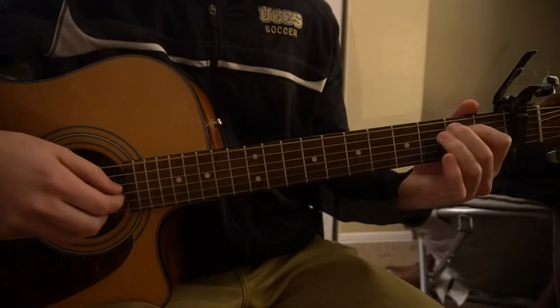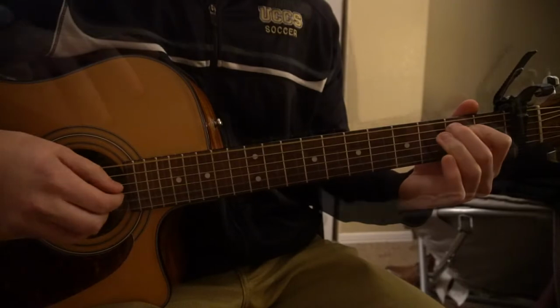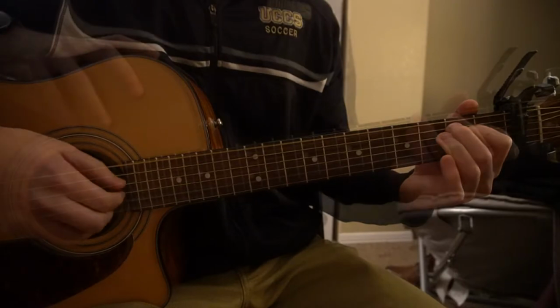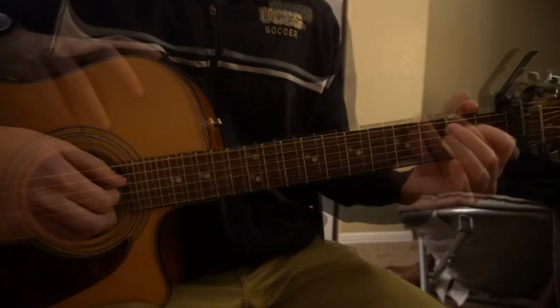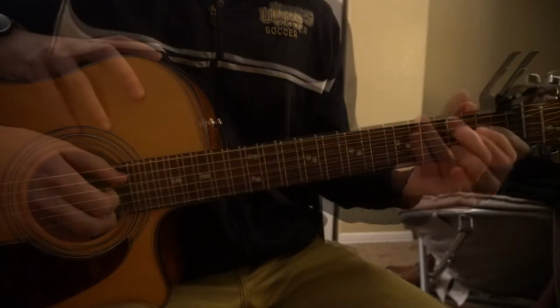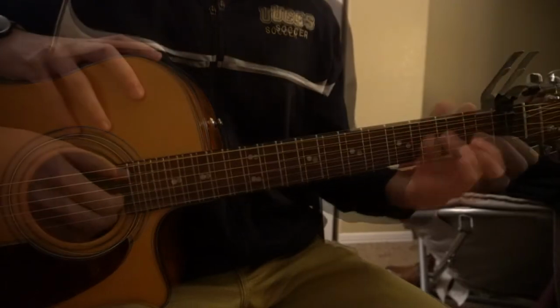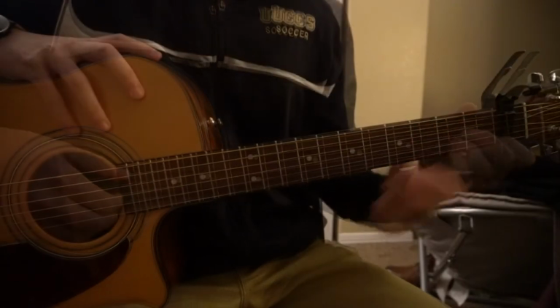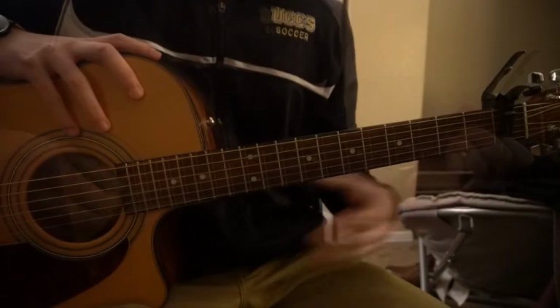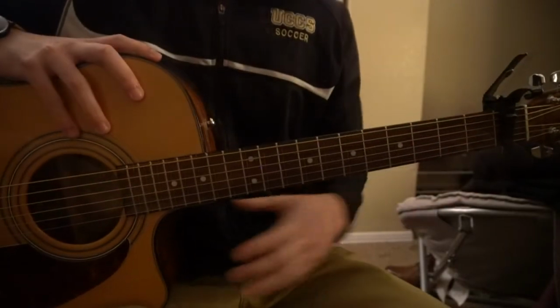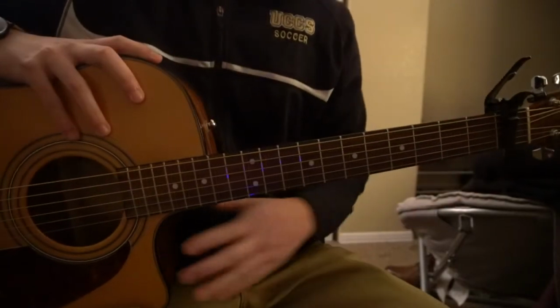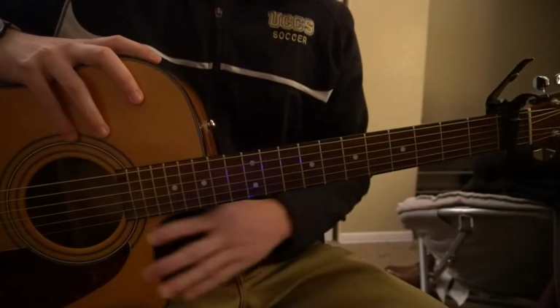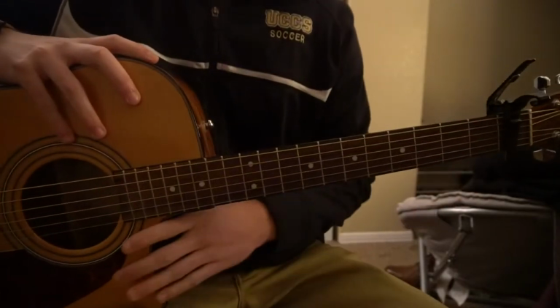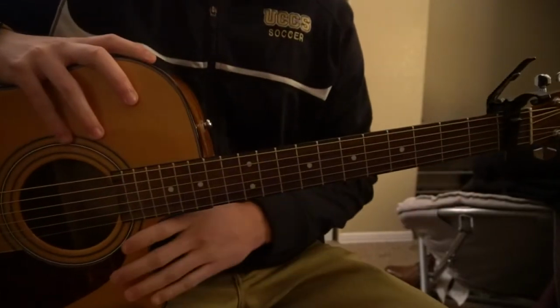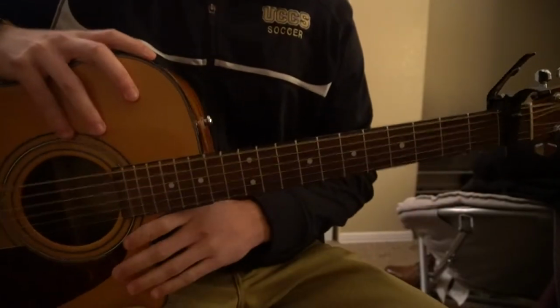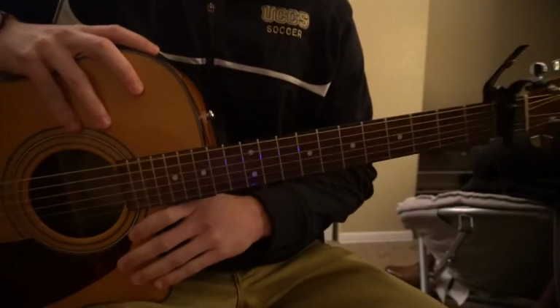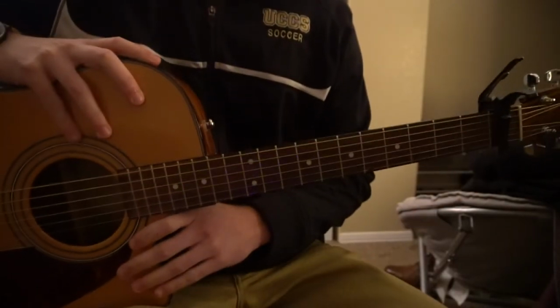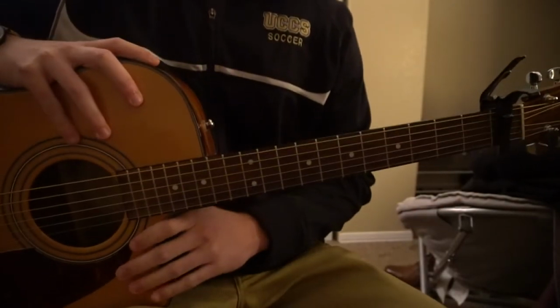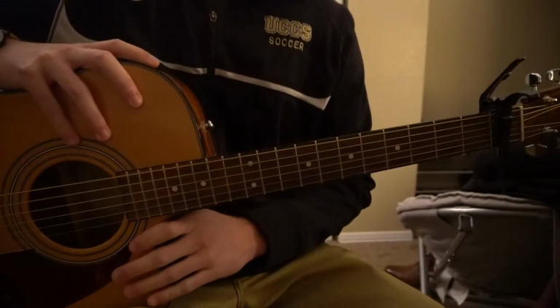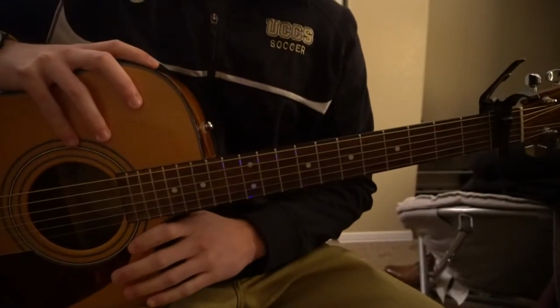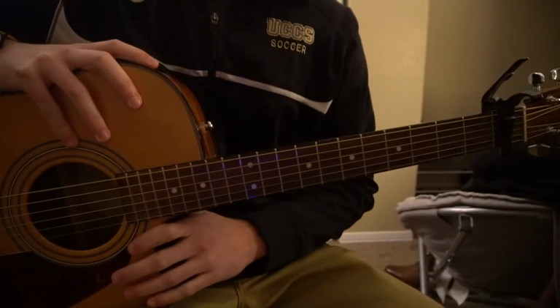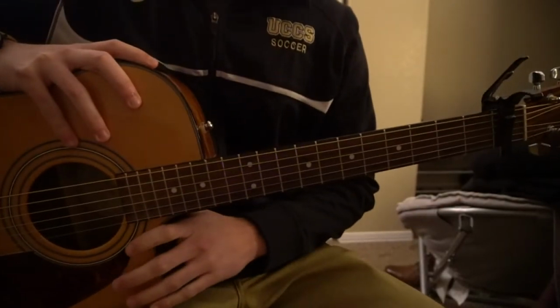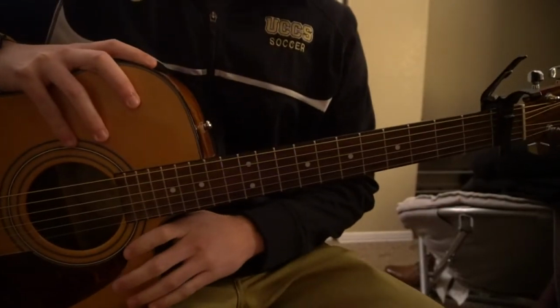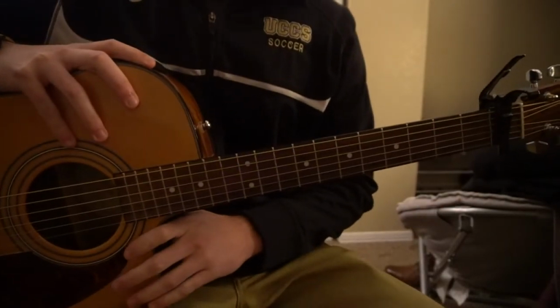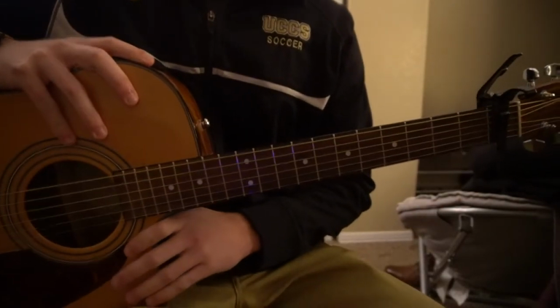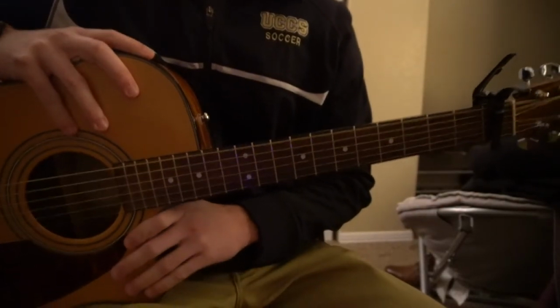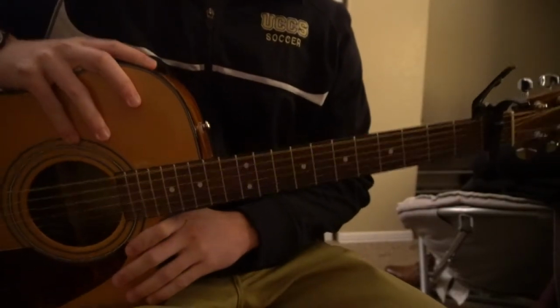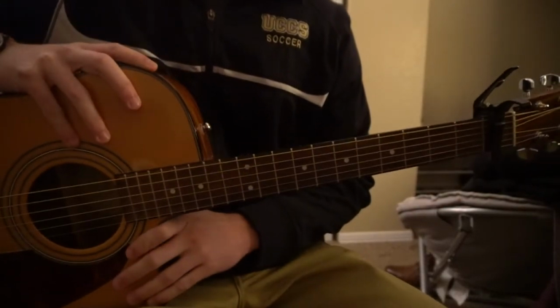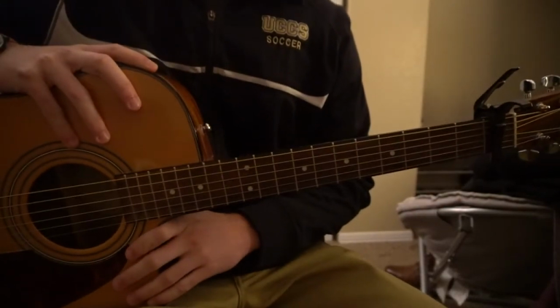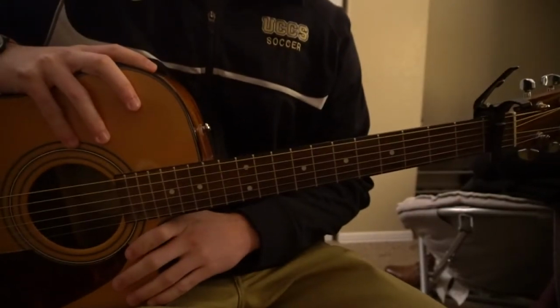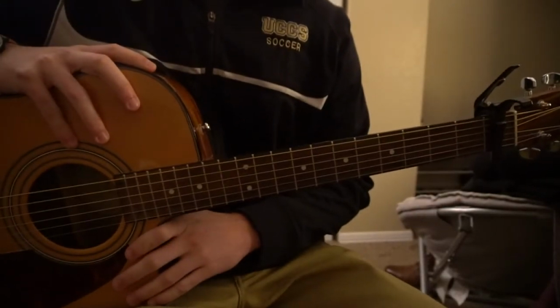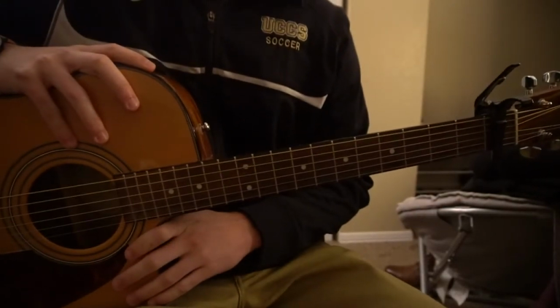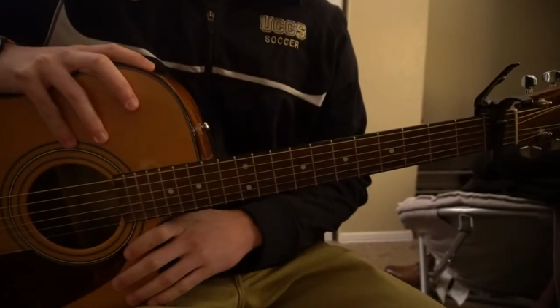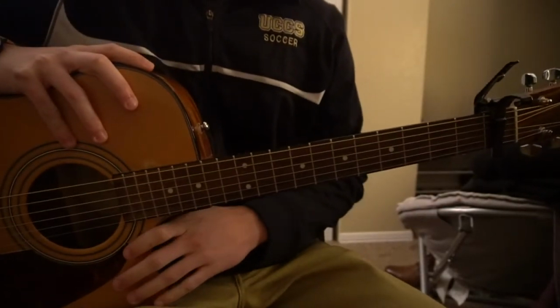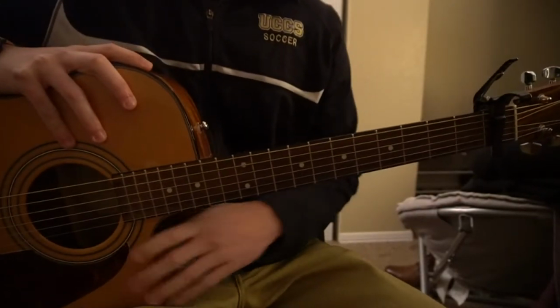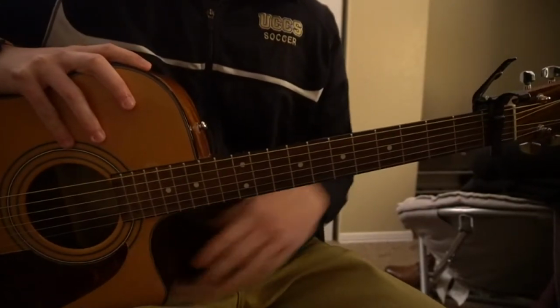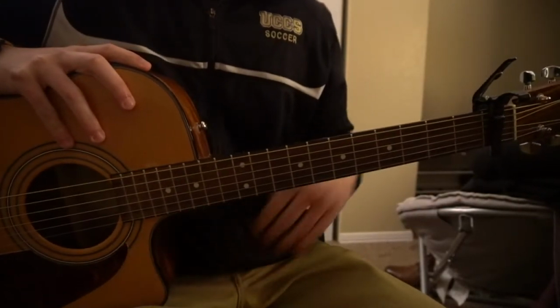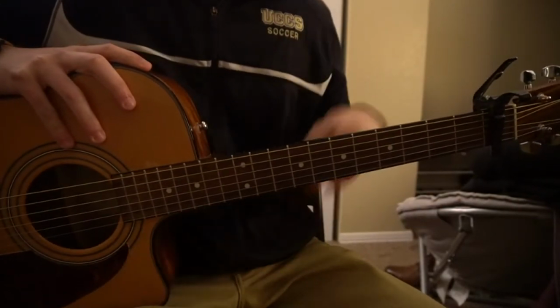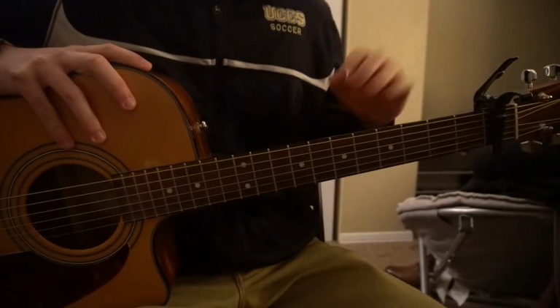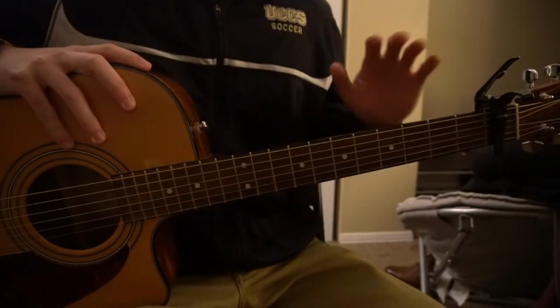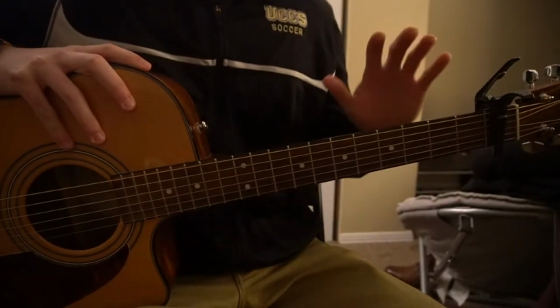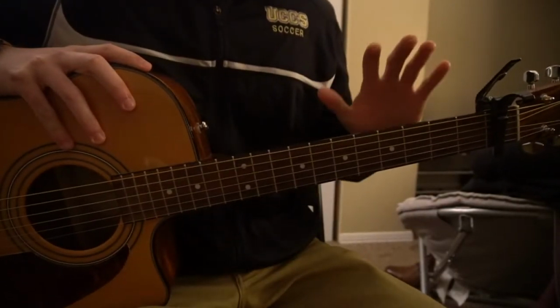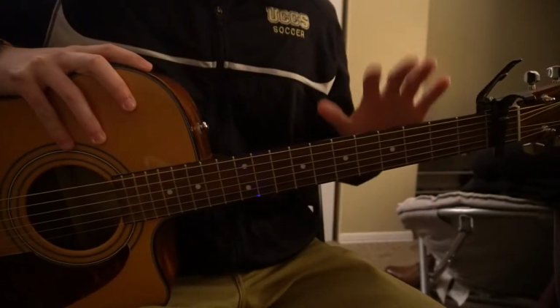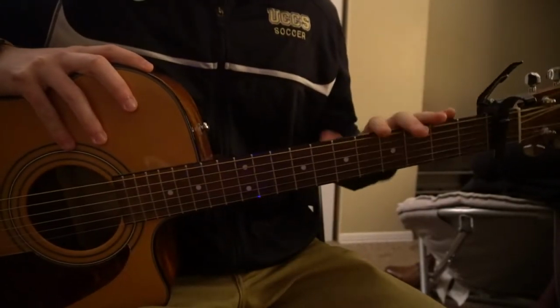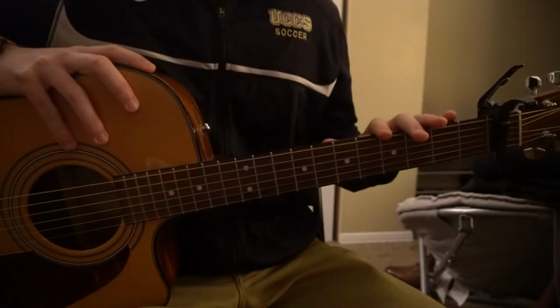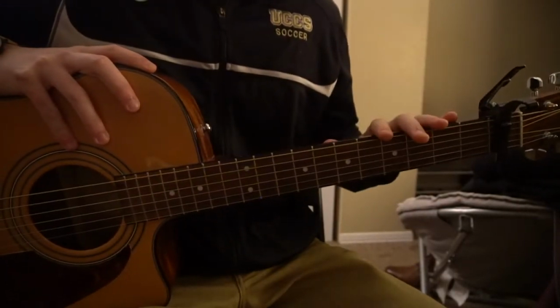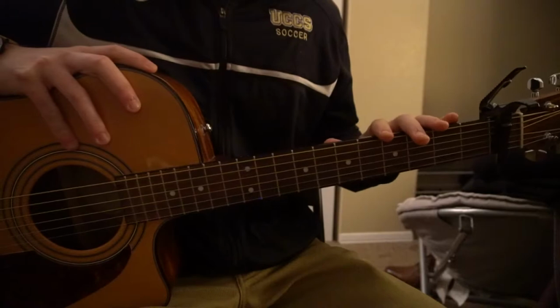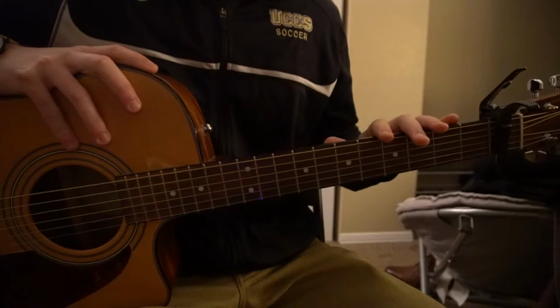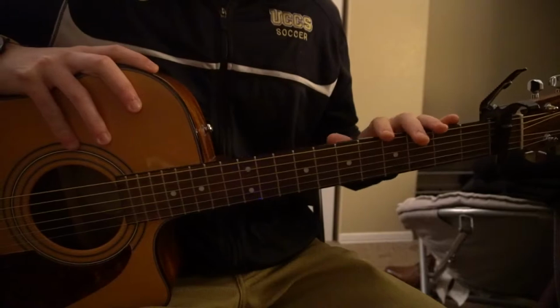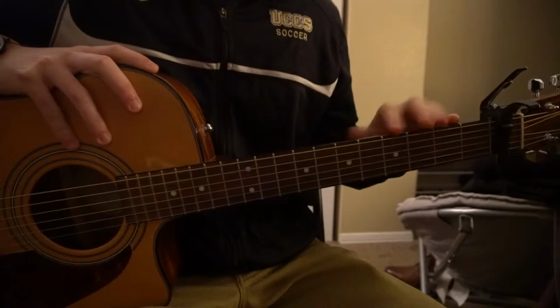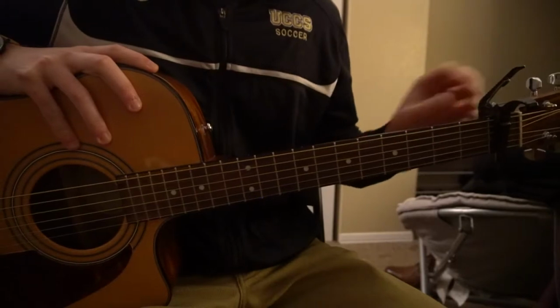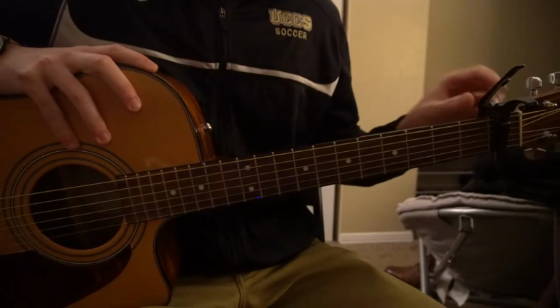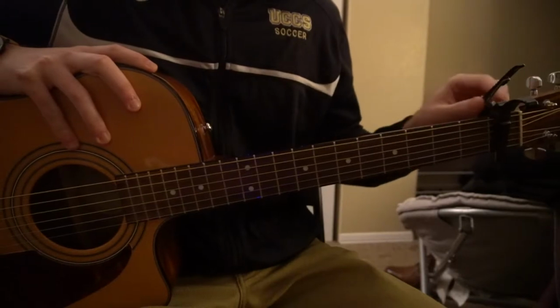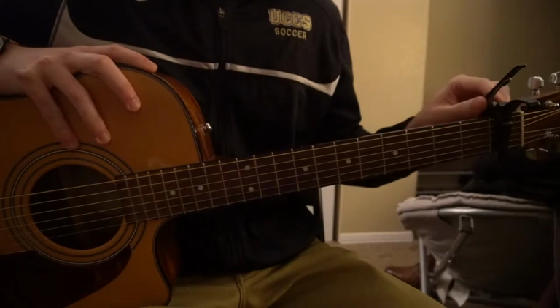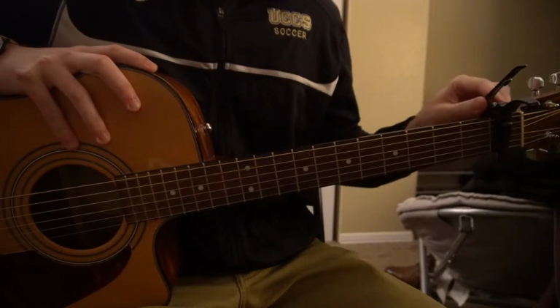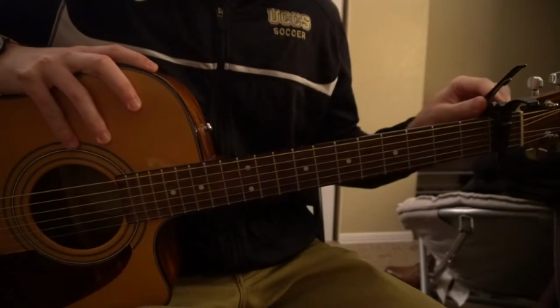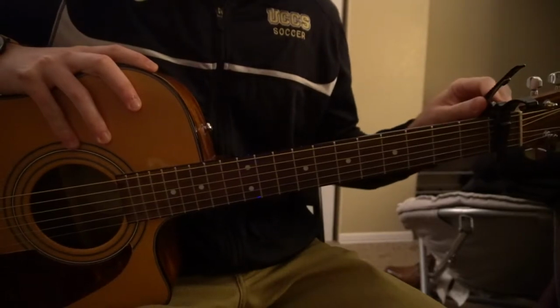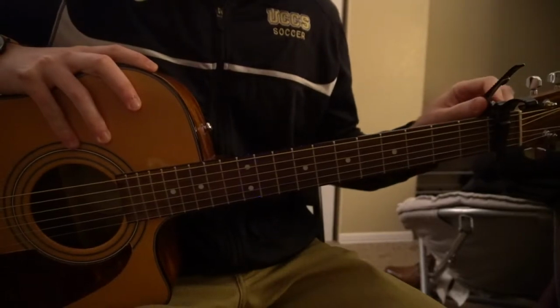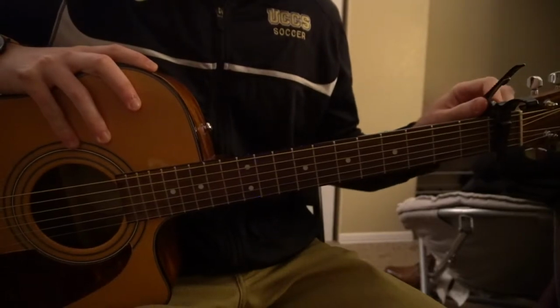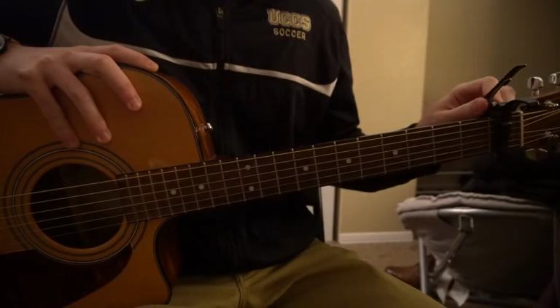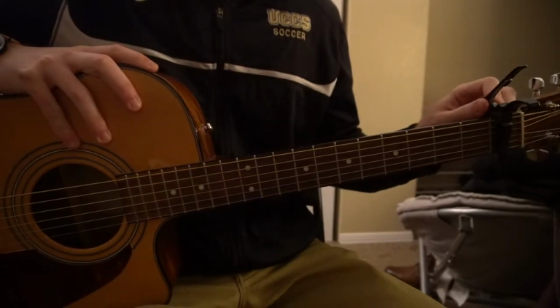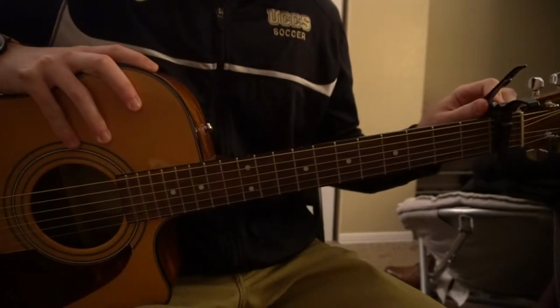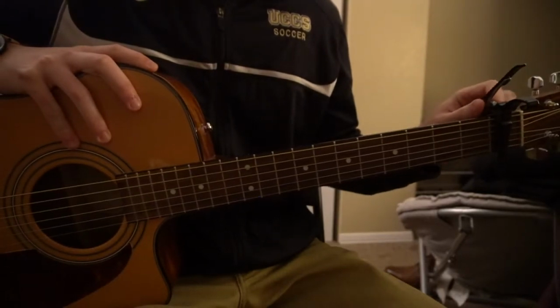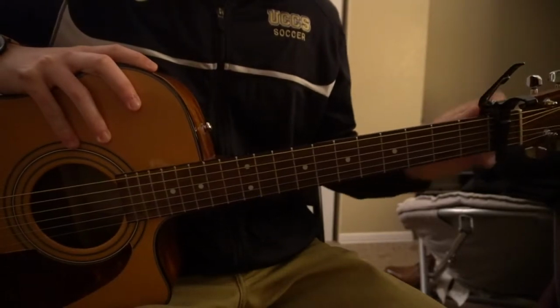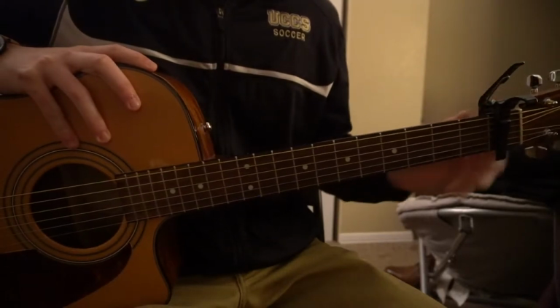Welcome to this tutorial on how to play Supernova by Ansel Elgort. We're in standard tuning with a capo on our first fret.